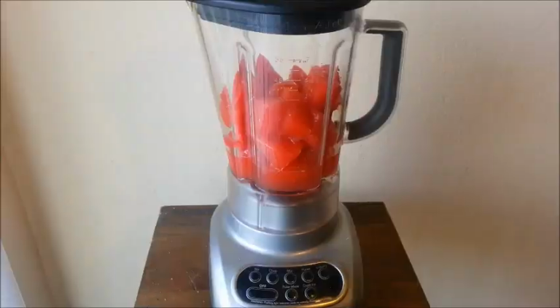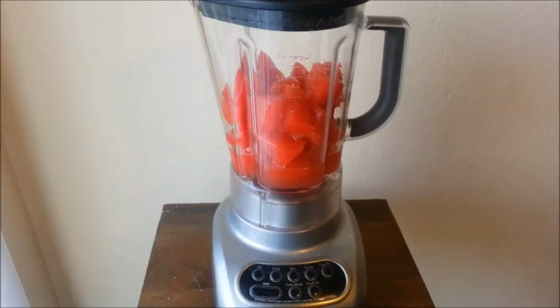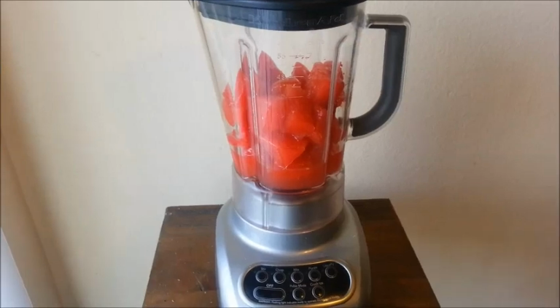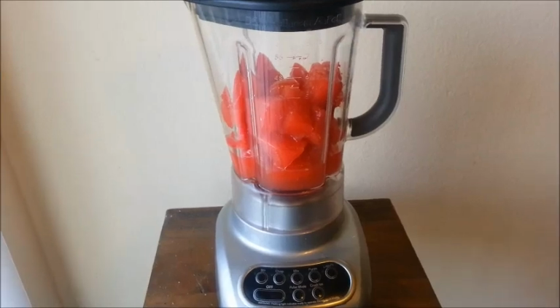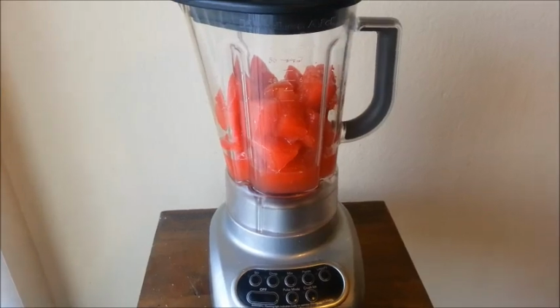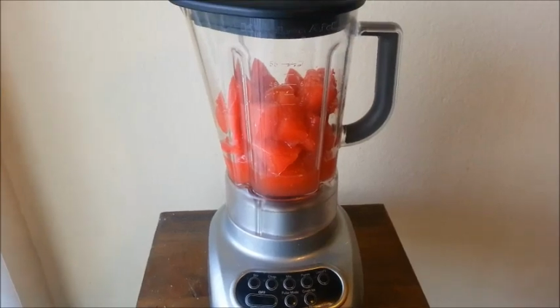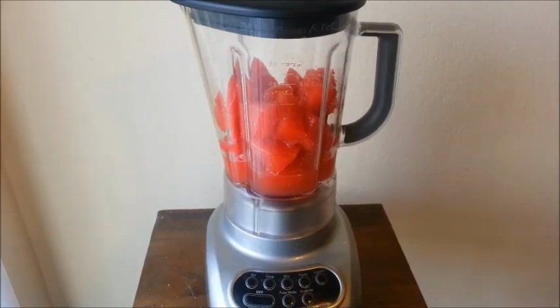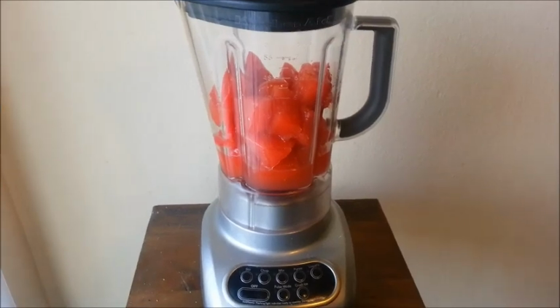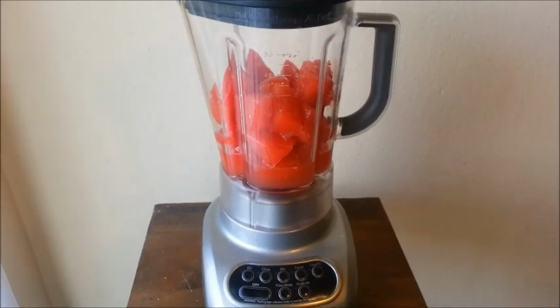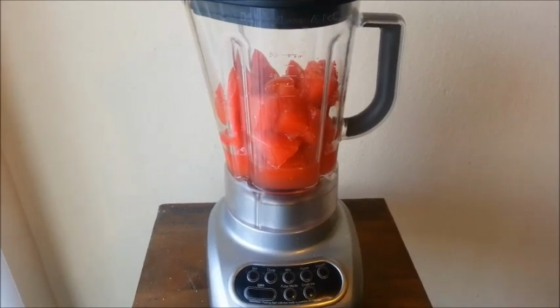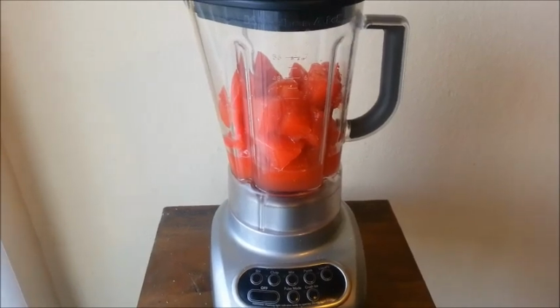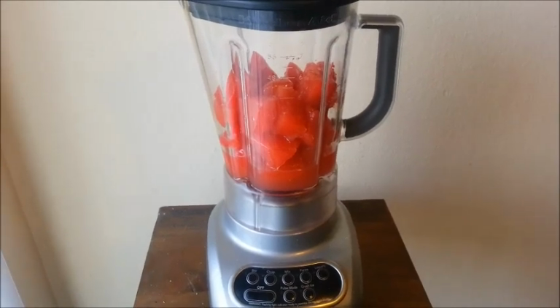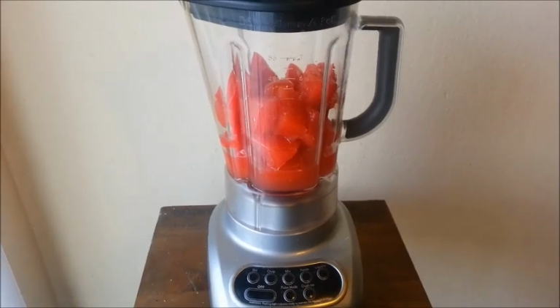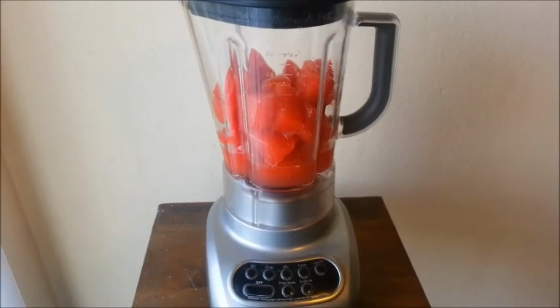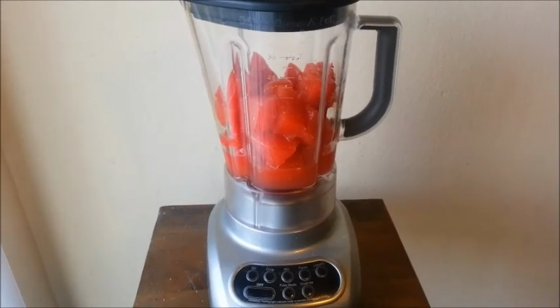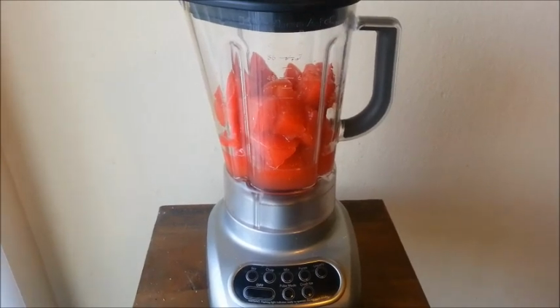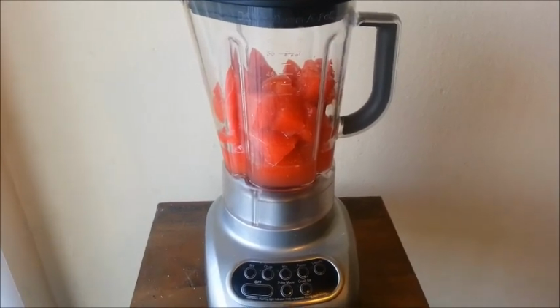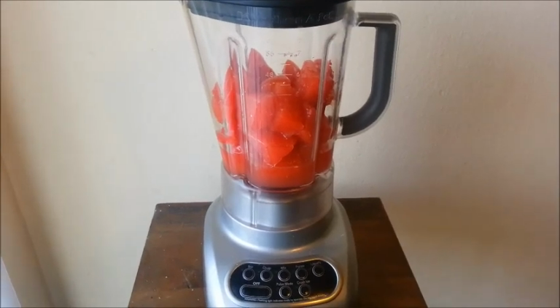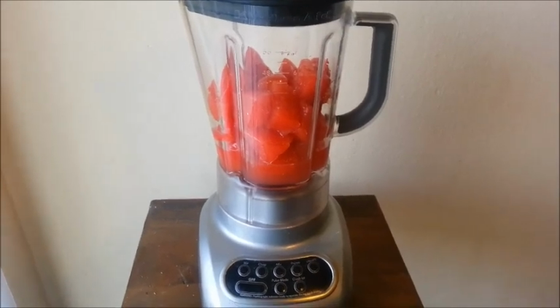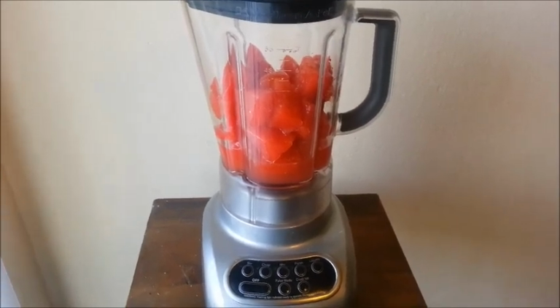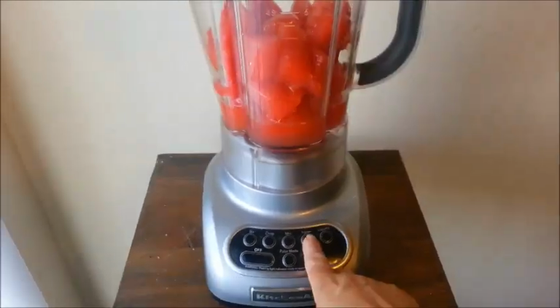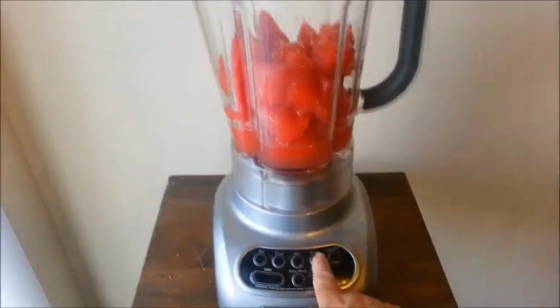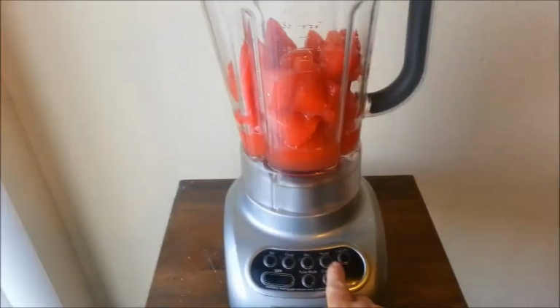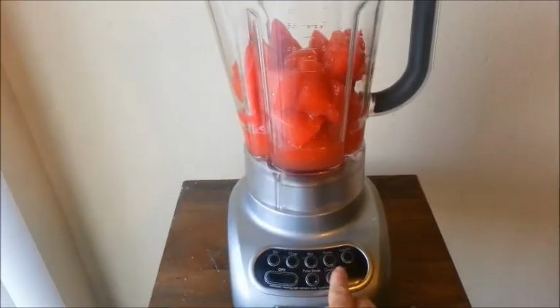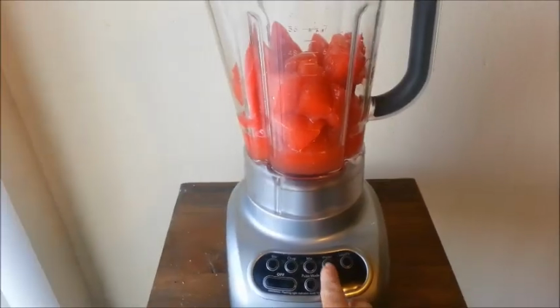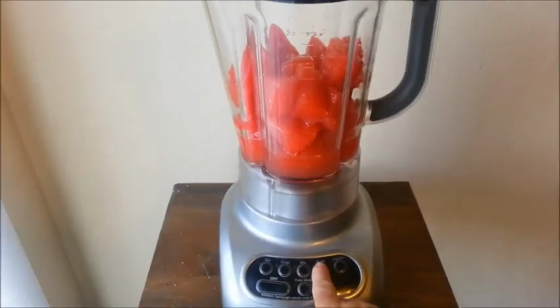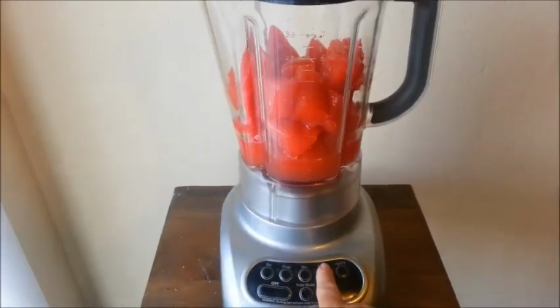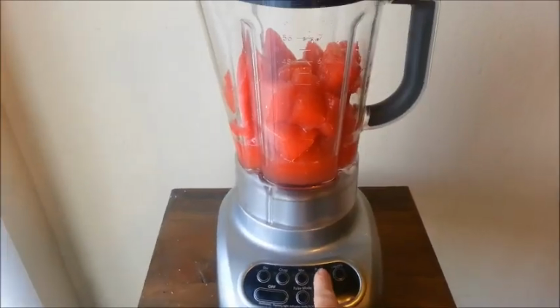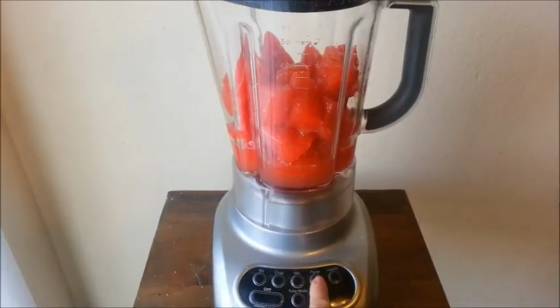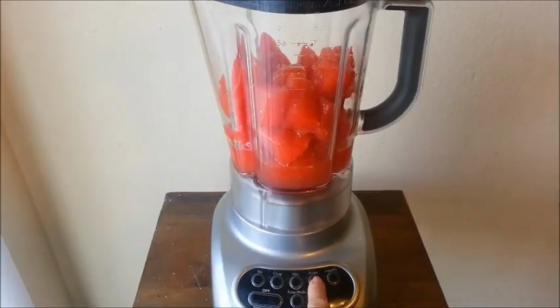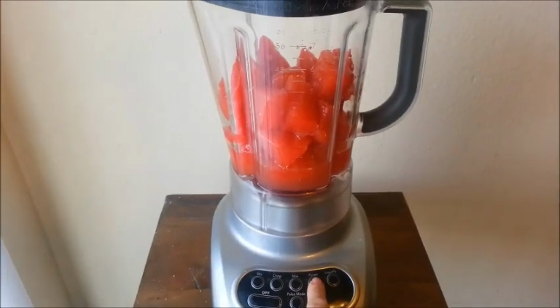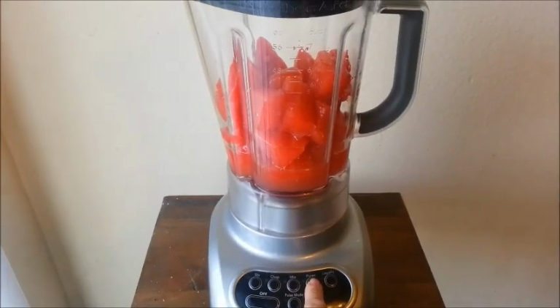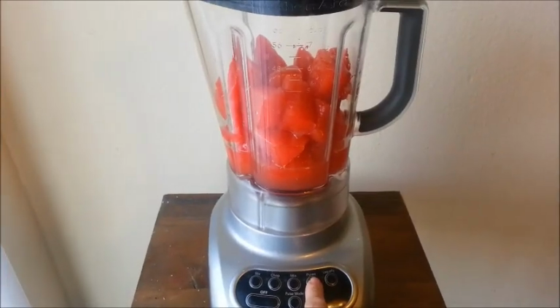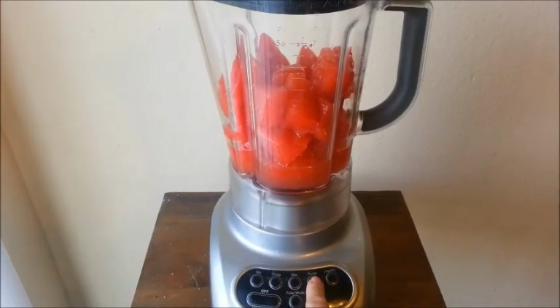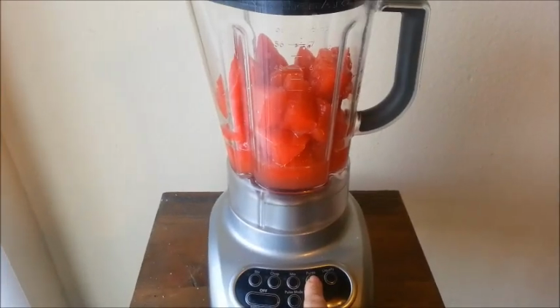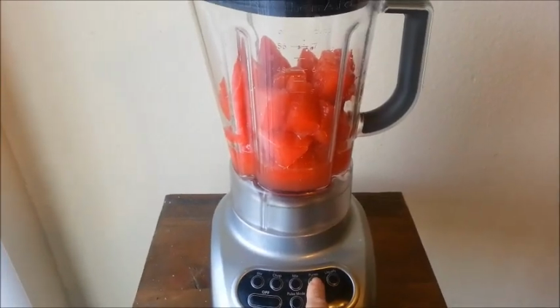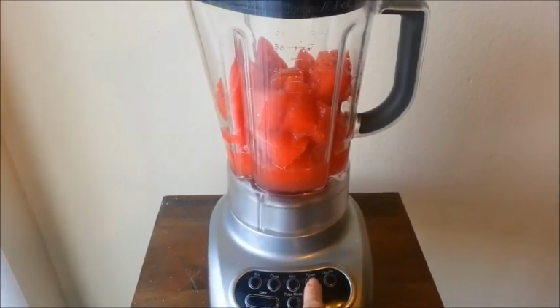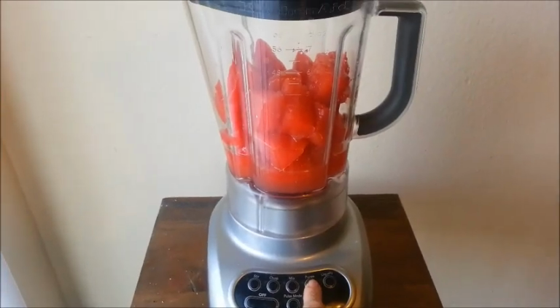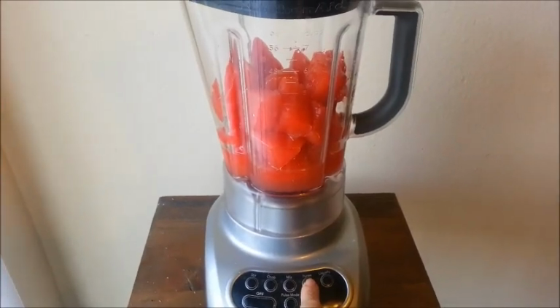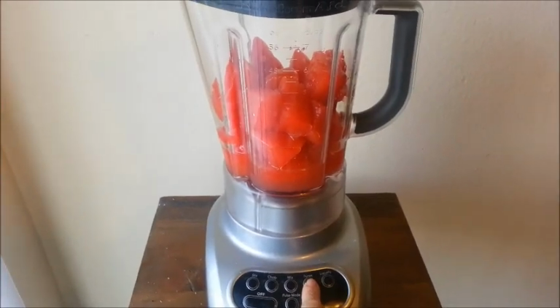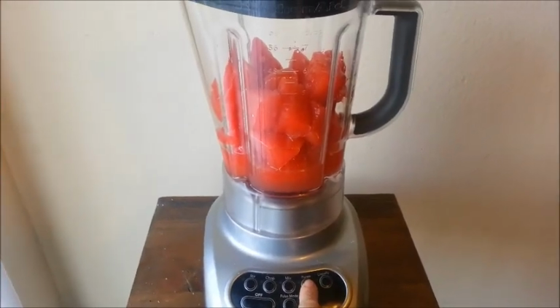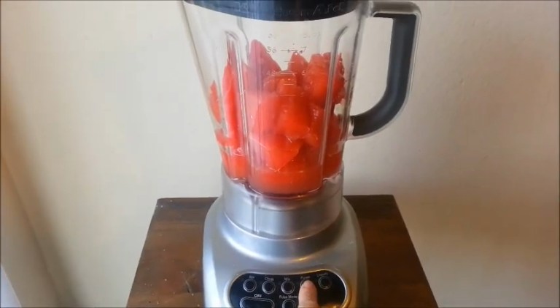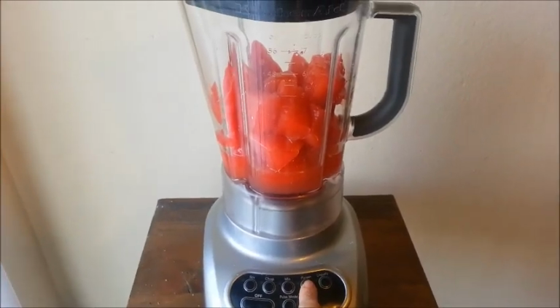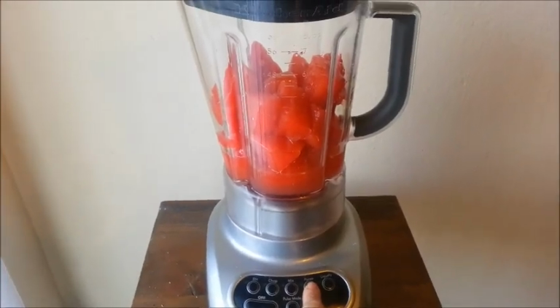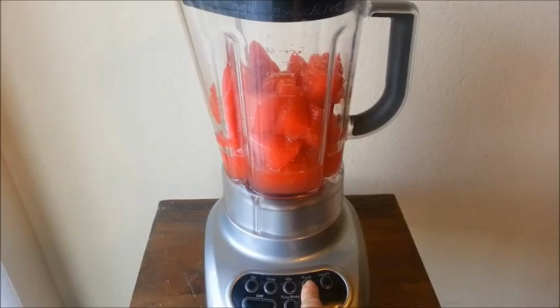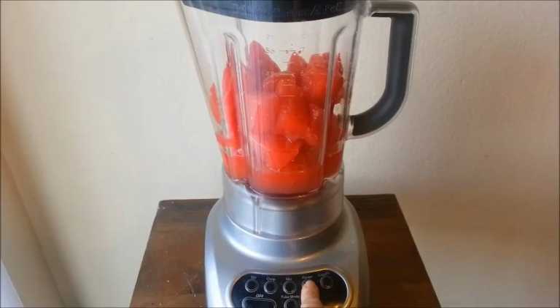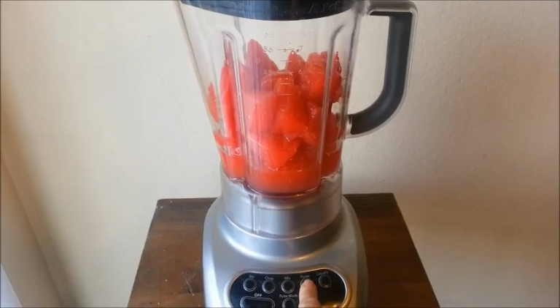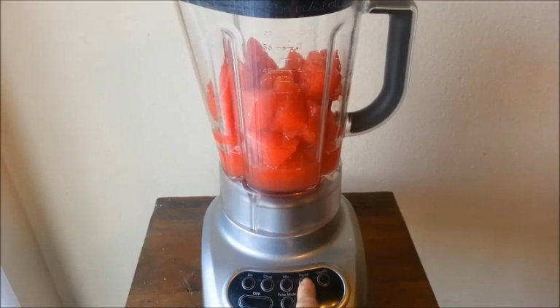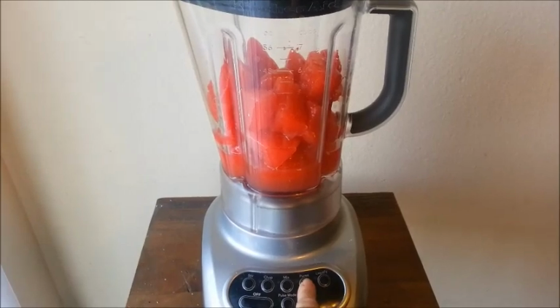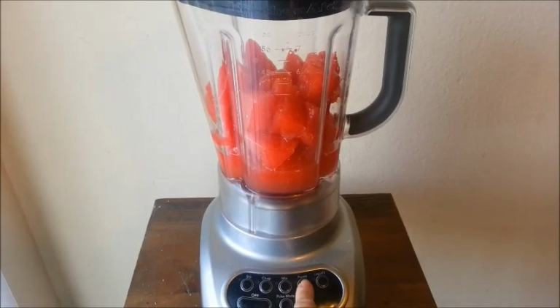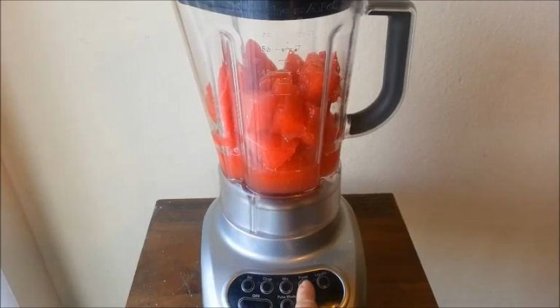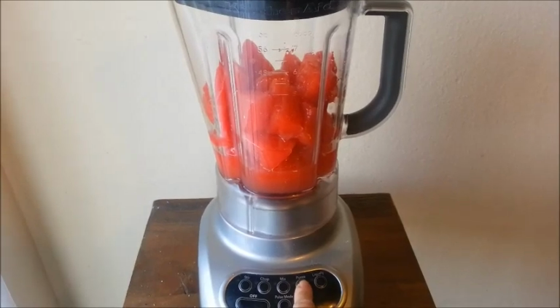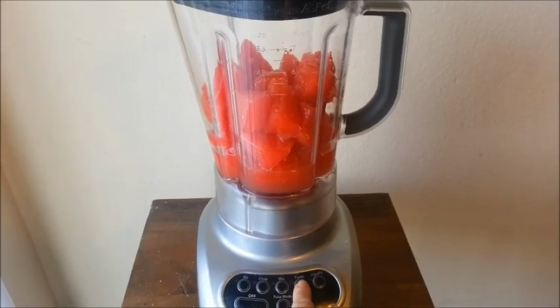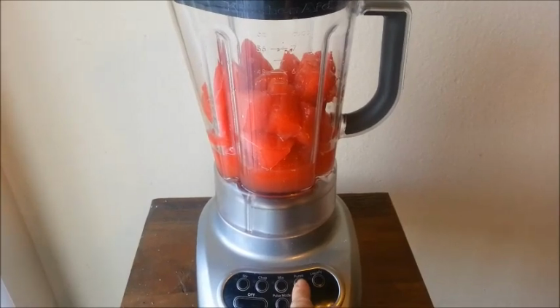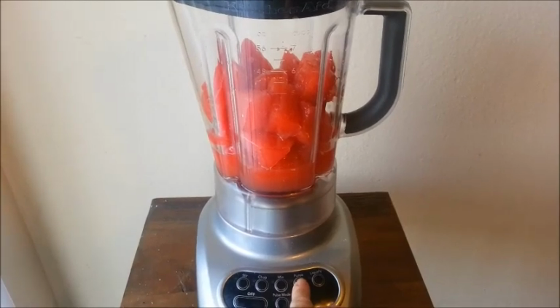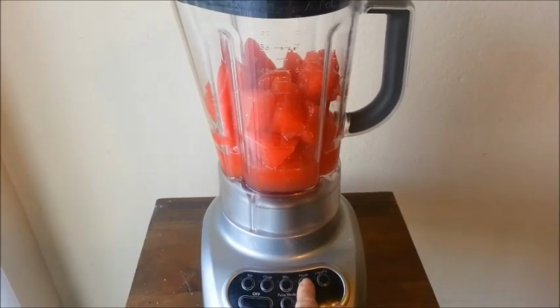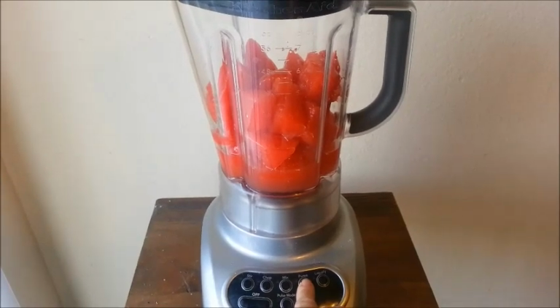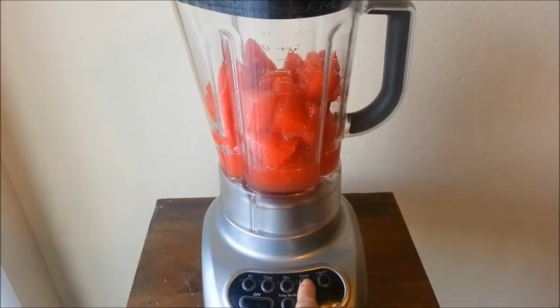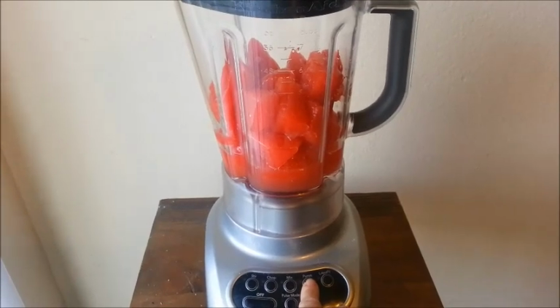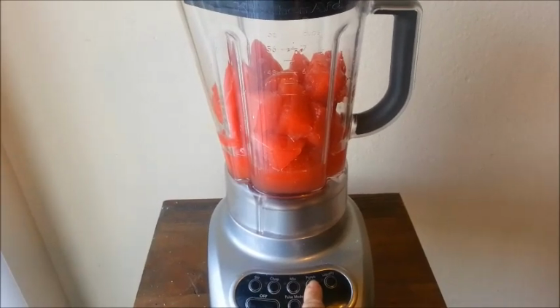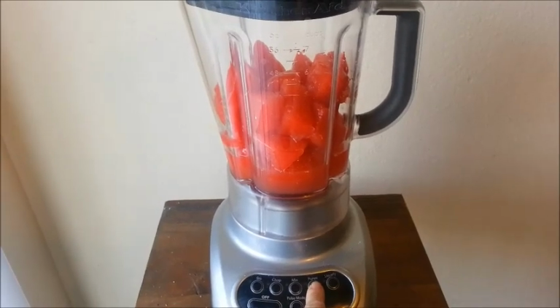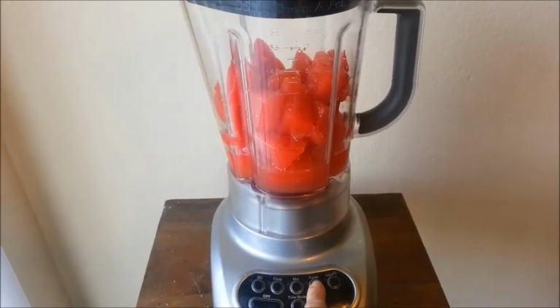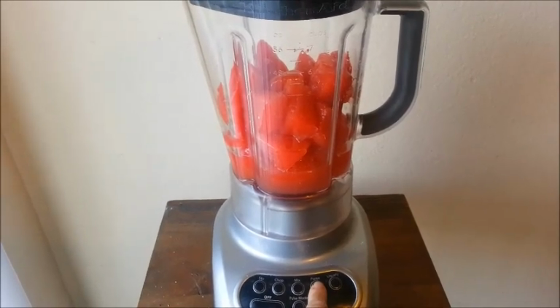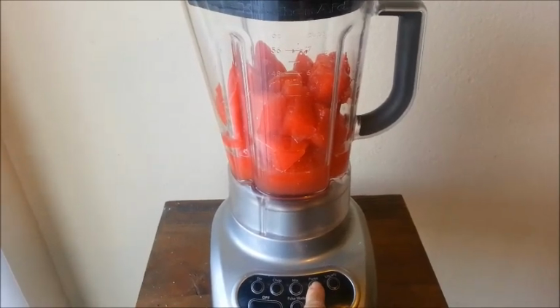We are ready to turn the blender on. Use the puree button and puree it until there are no more chunks.